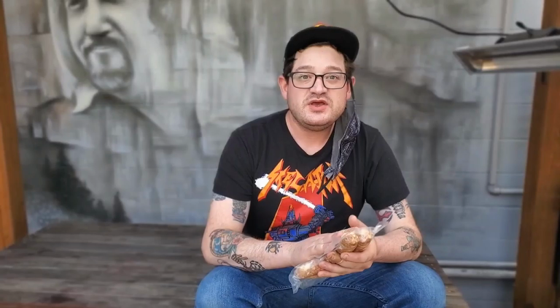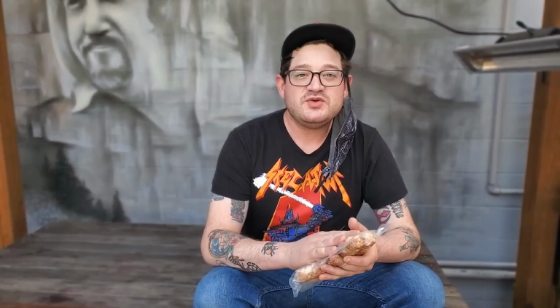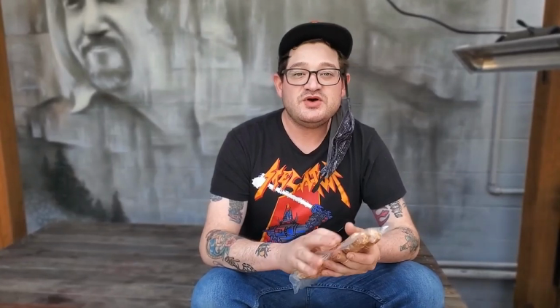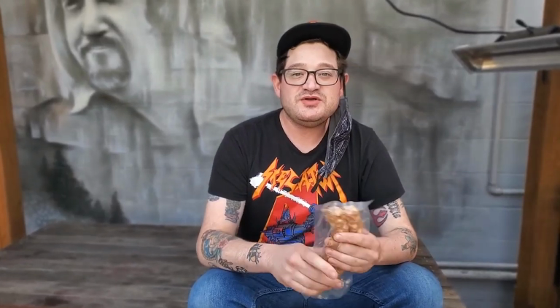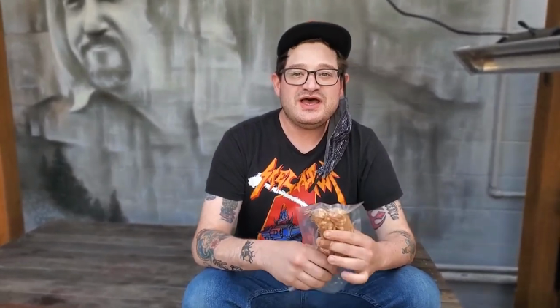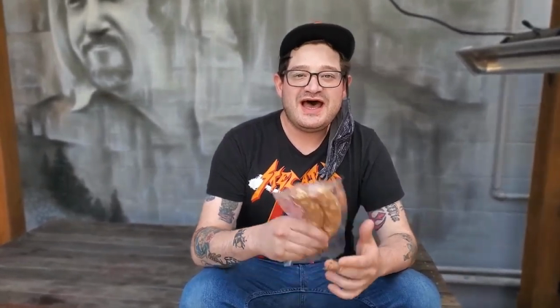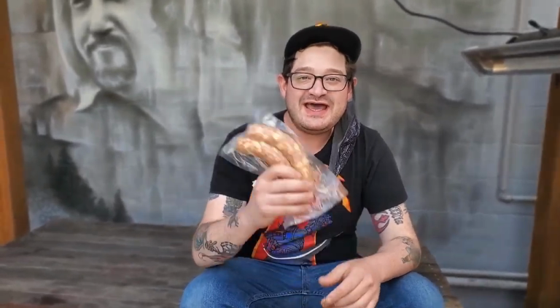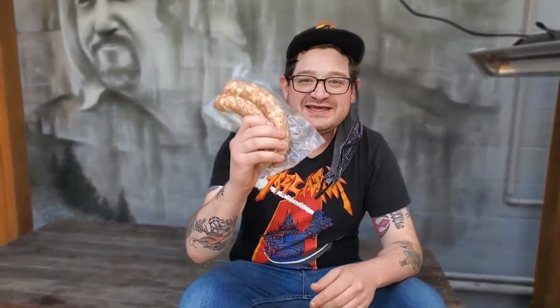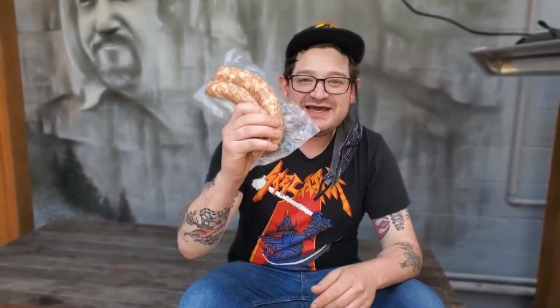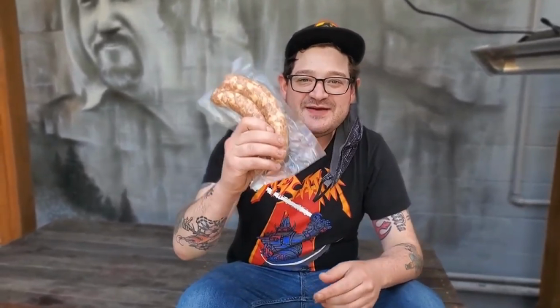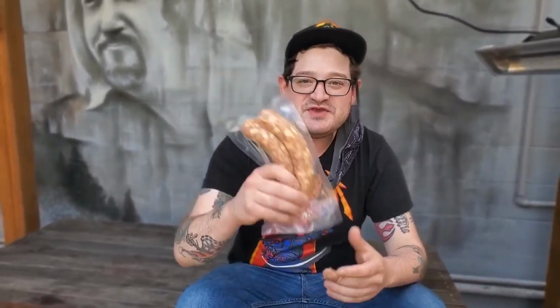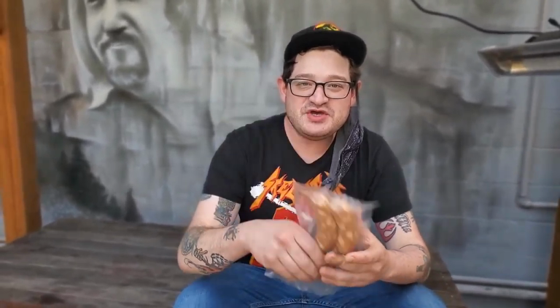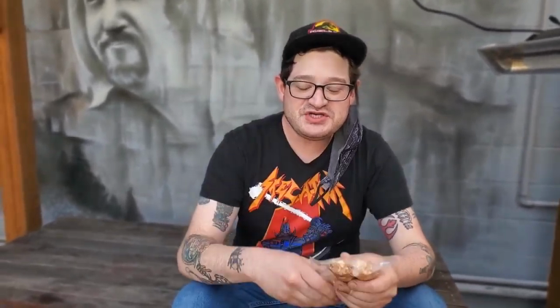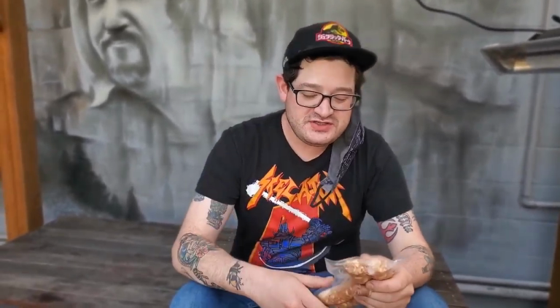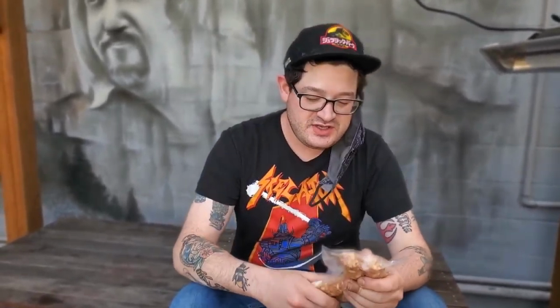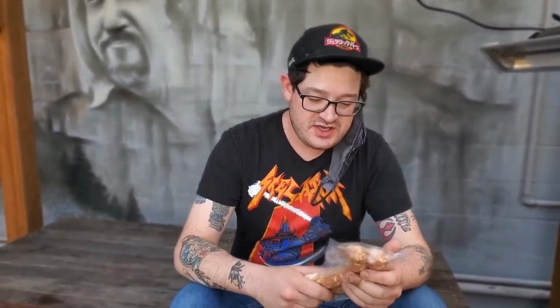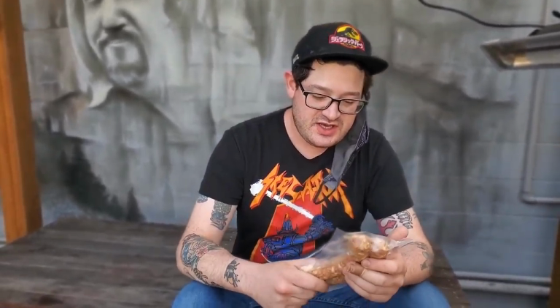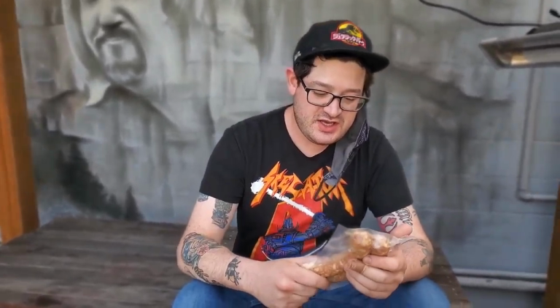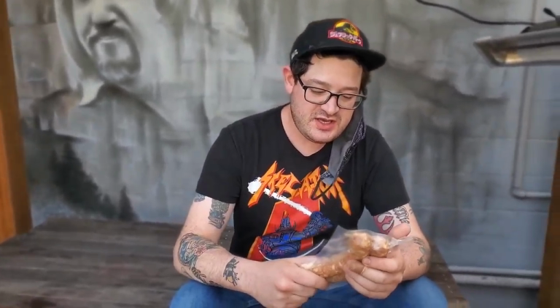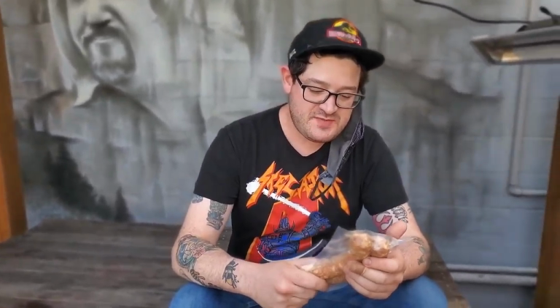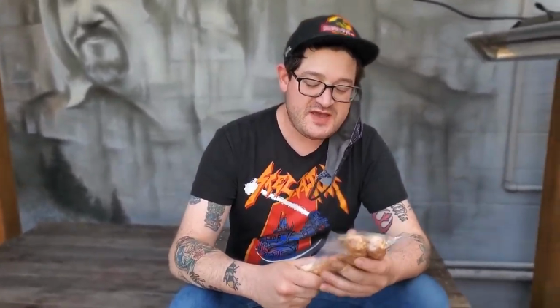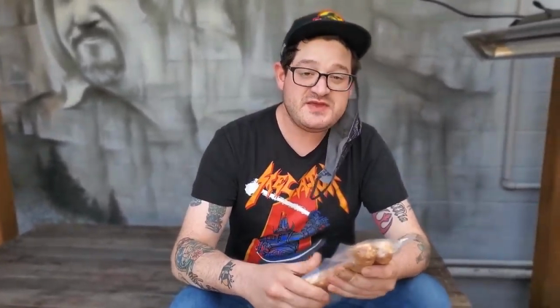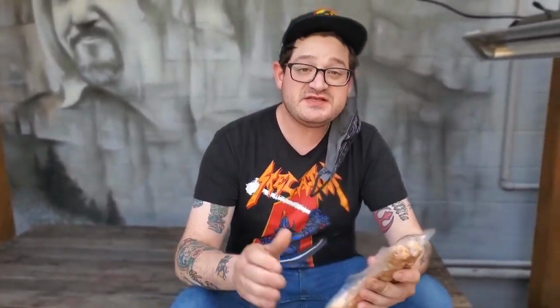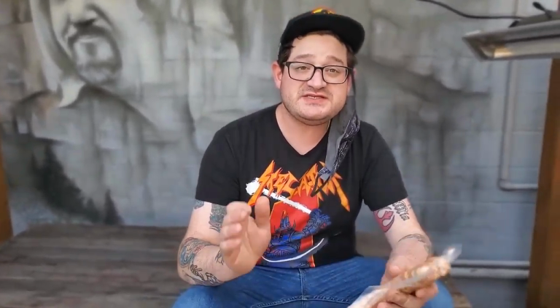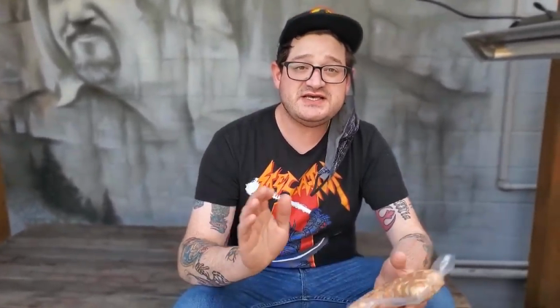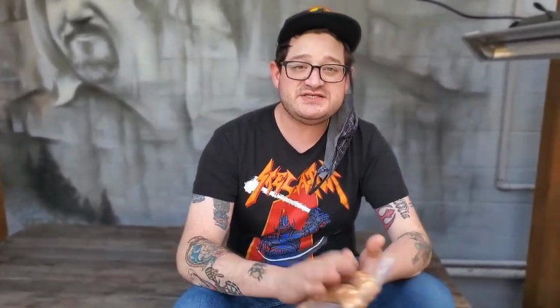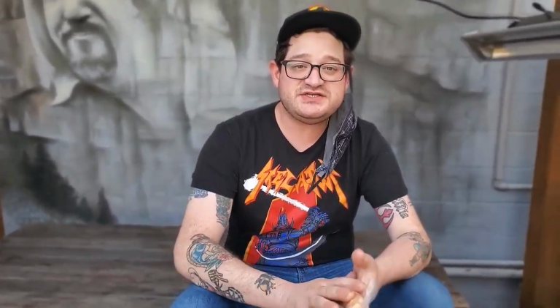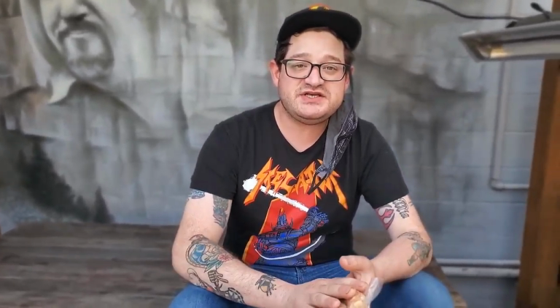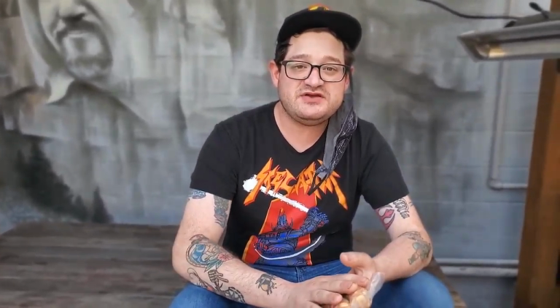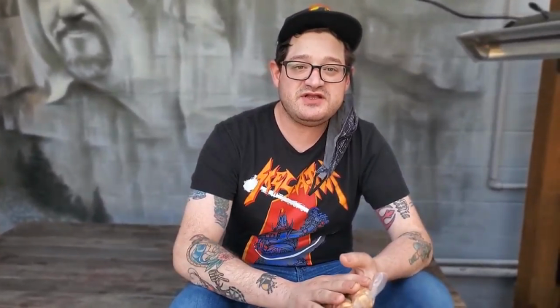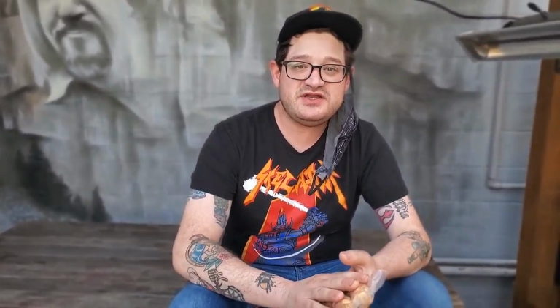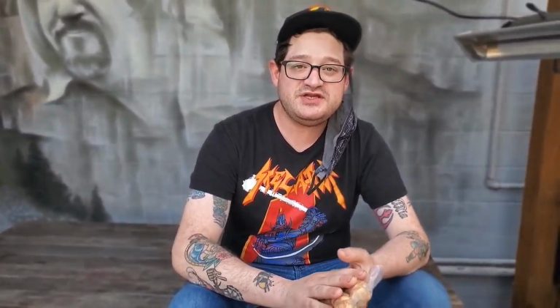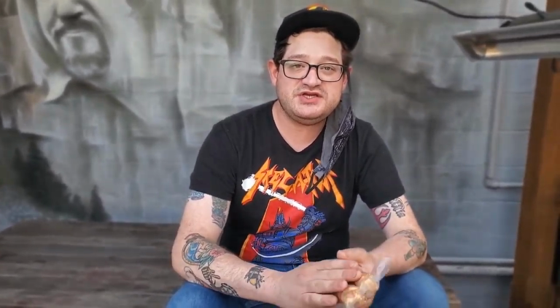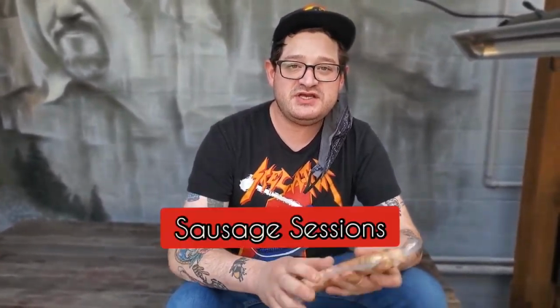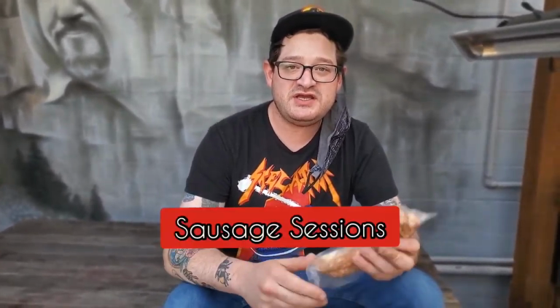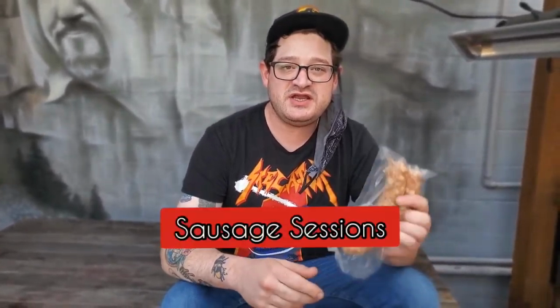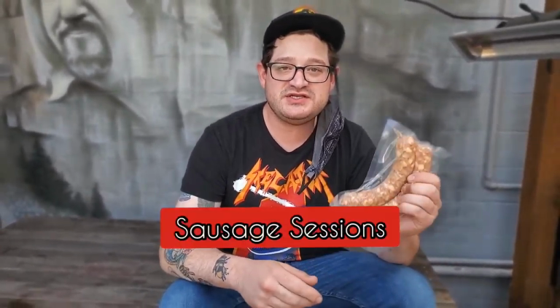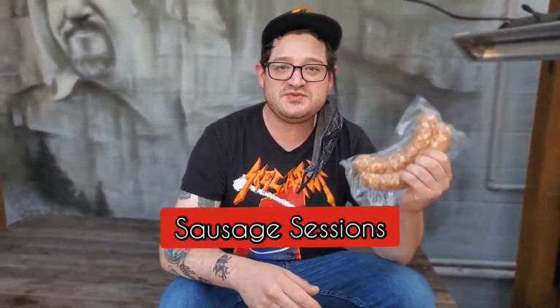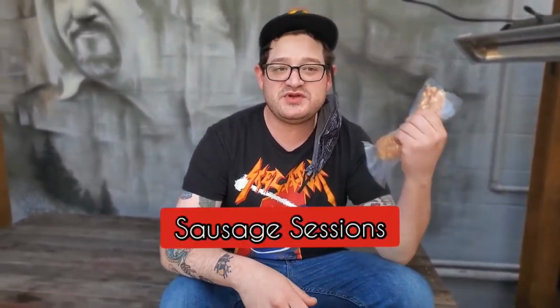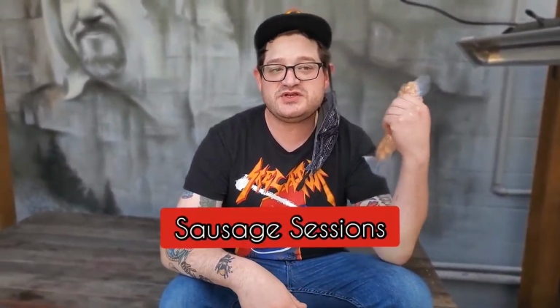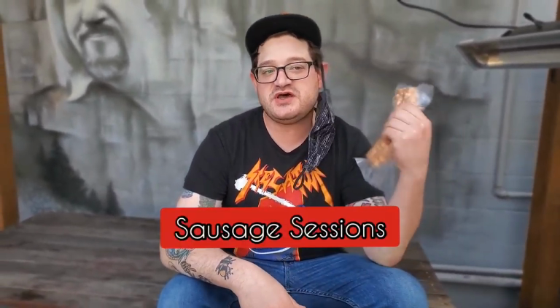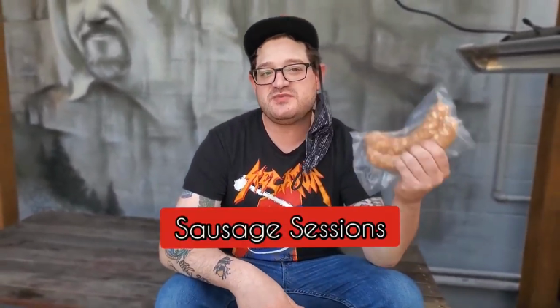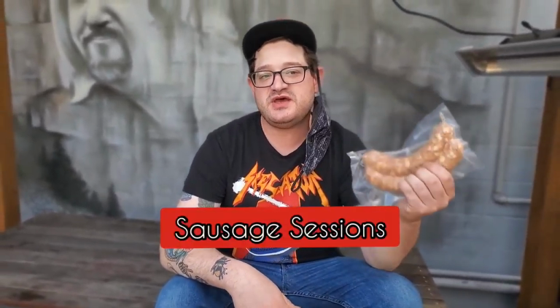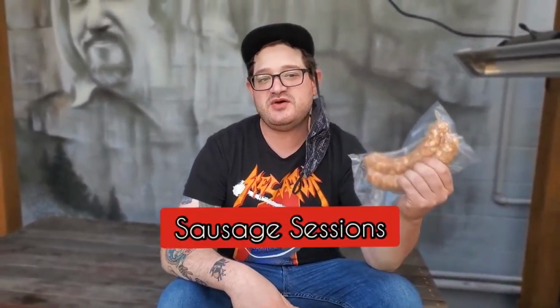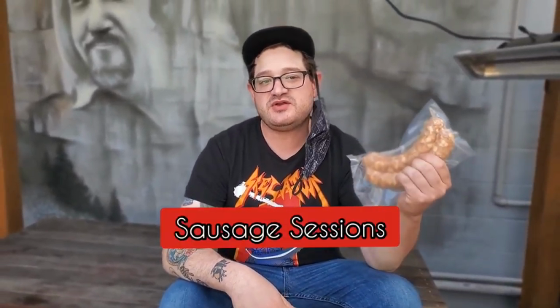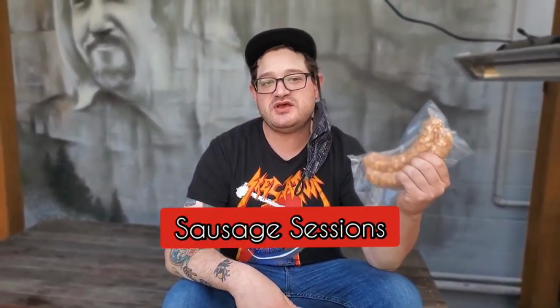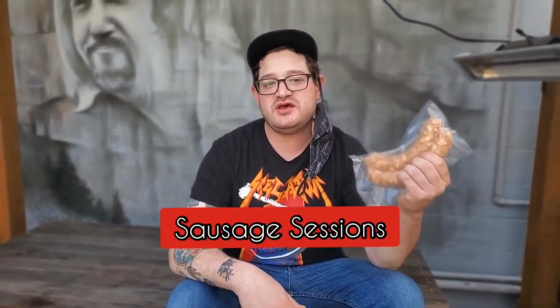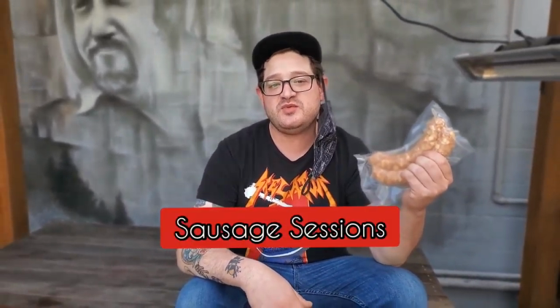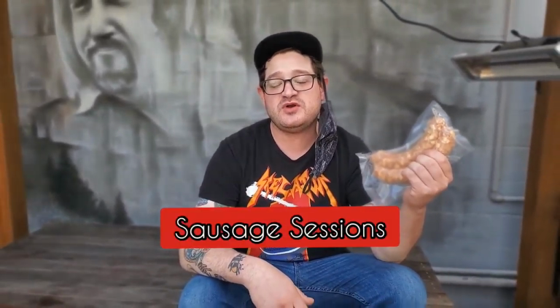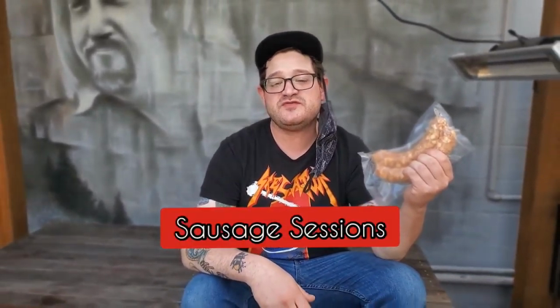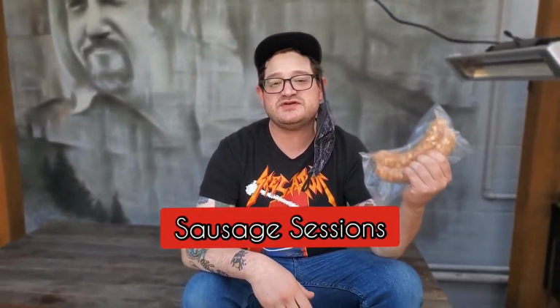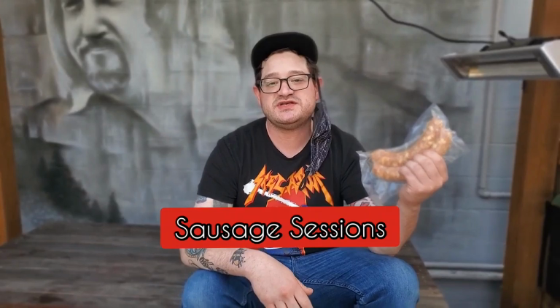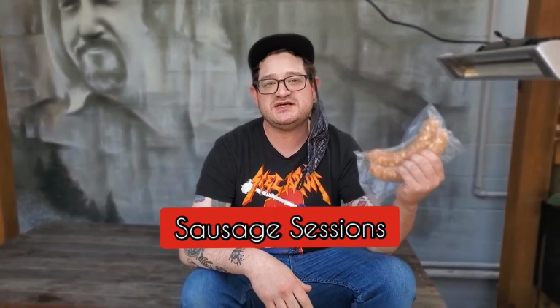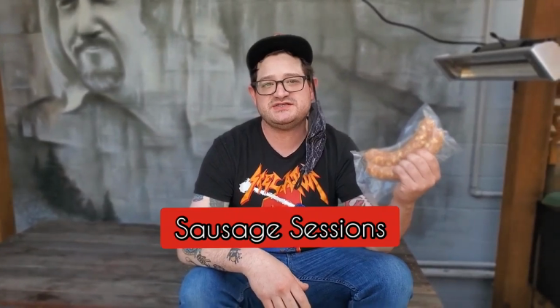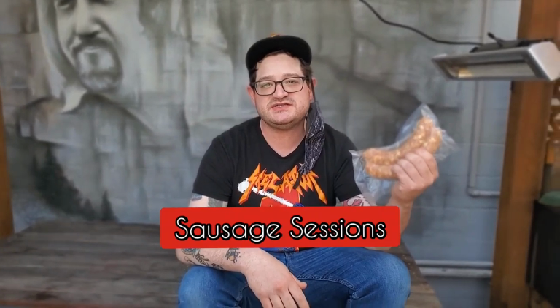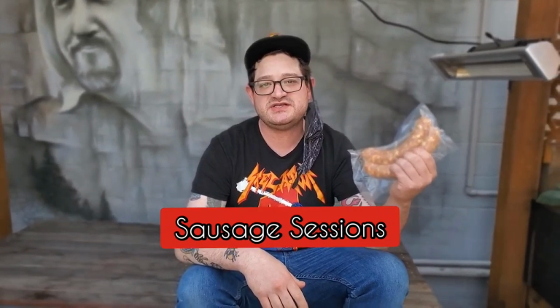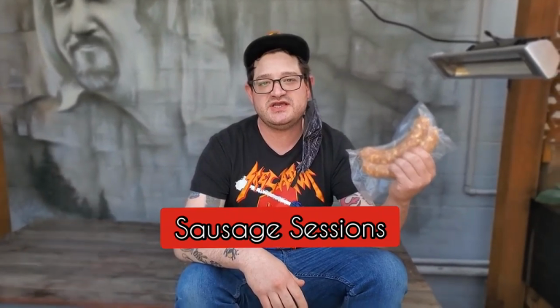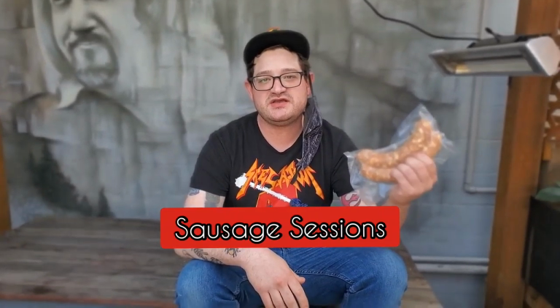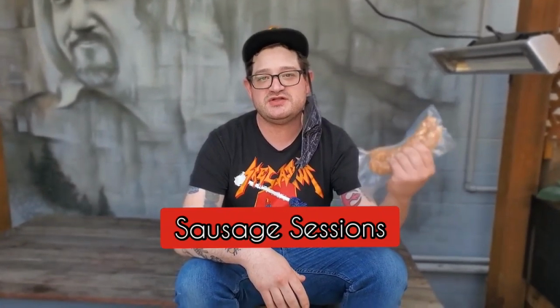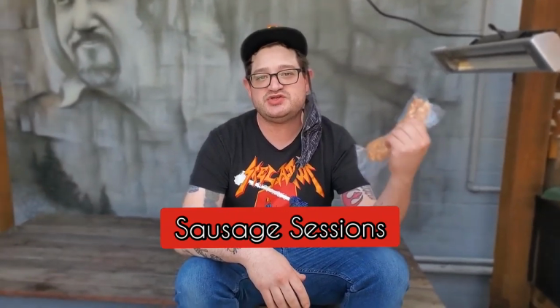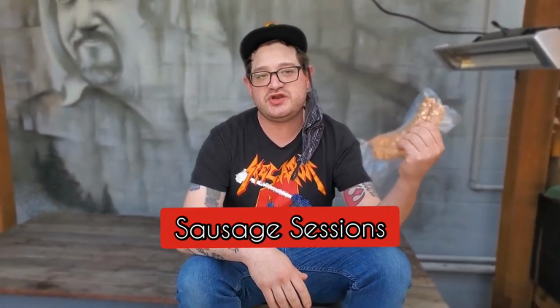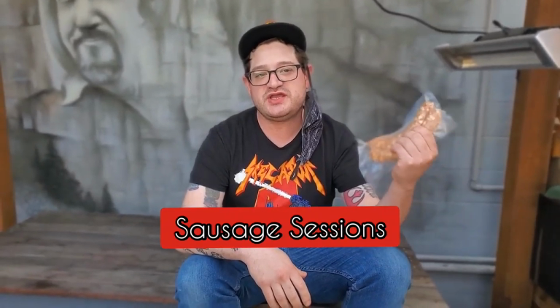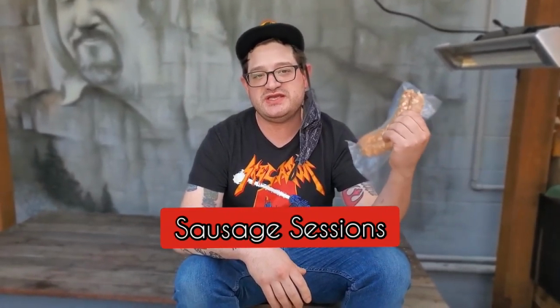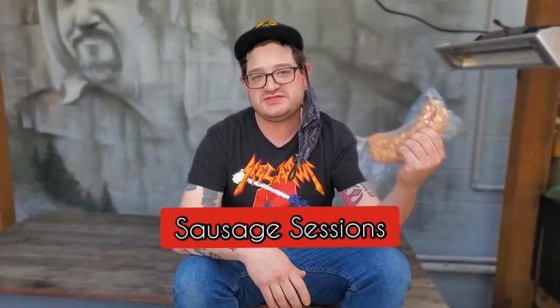Hi, I'm Yoshi. I'm making sausages here at Lady J, and I just wanted to talk about one of our sausages today called chori queso.